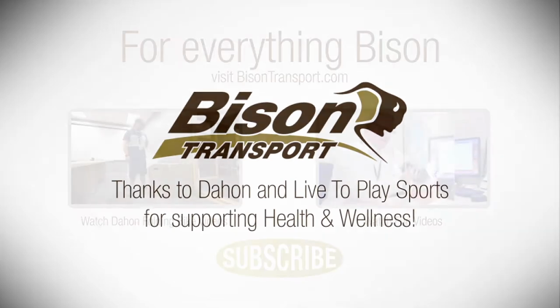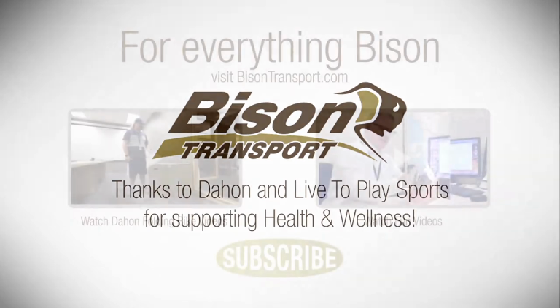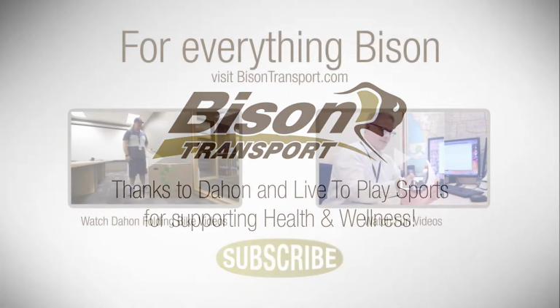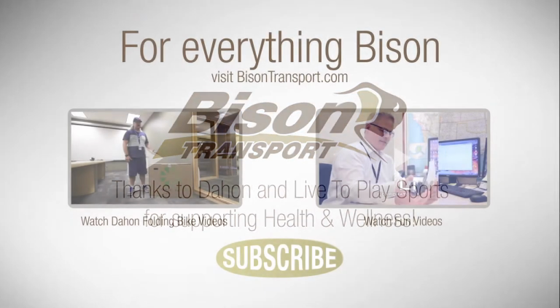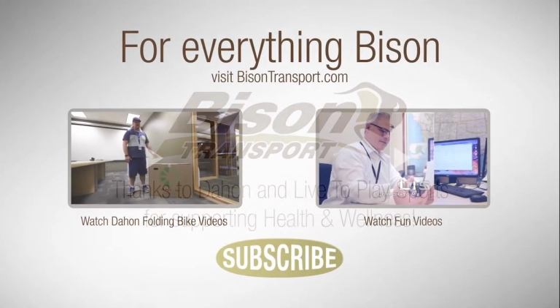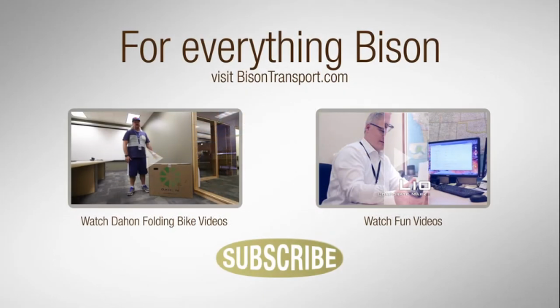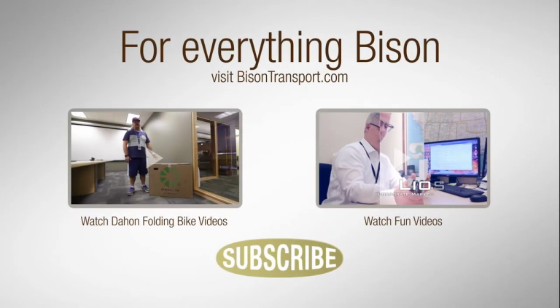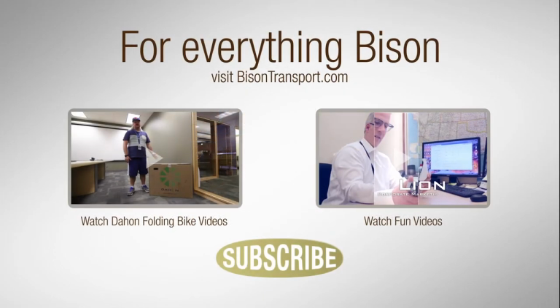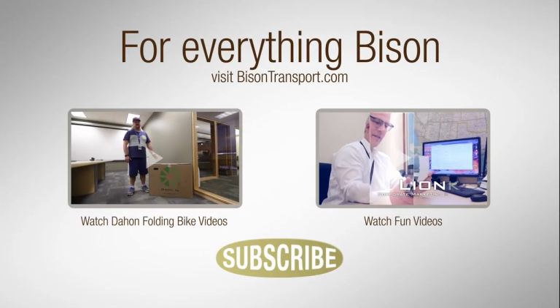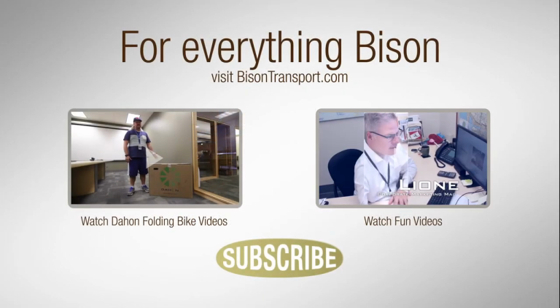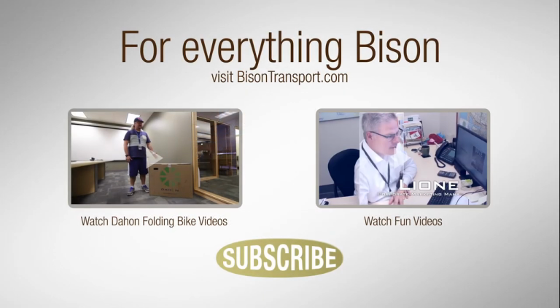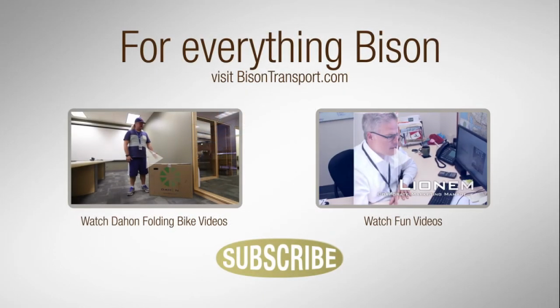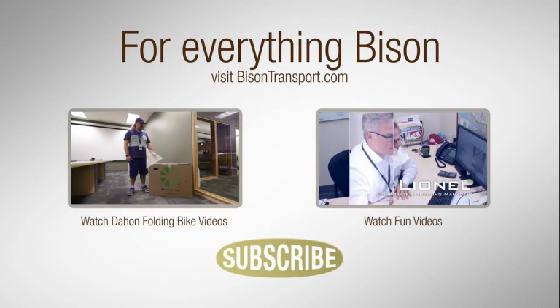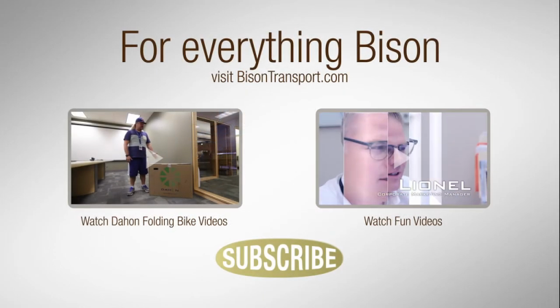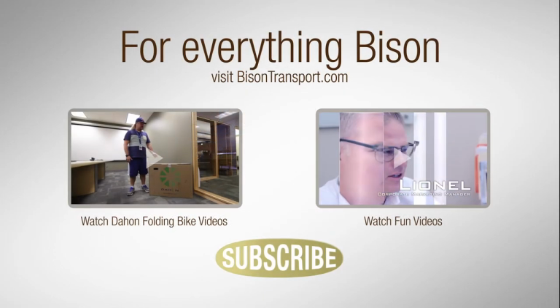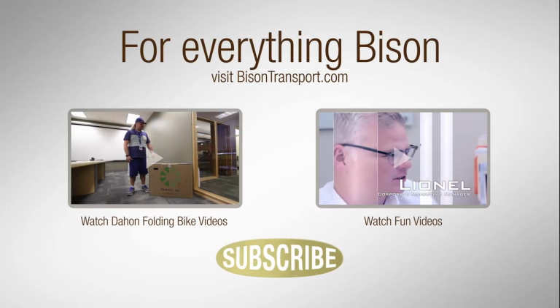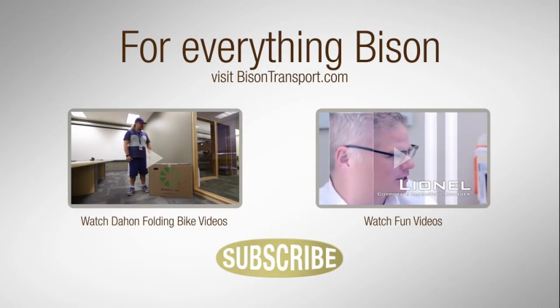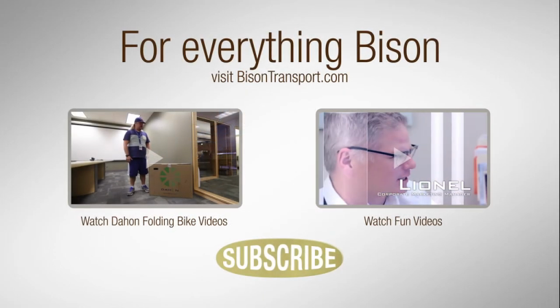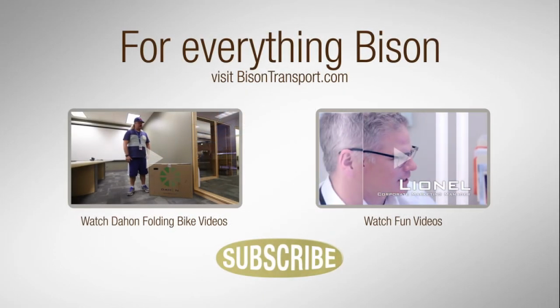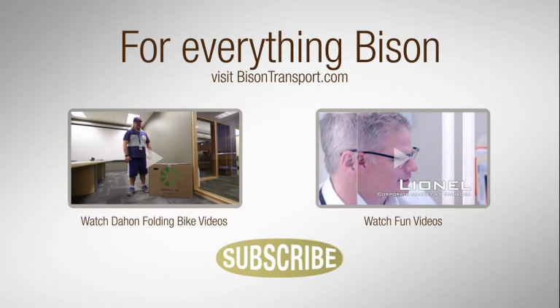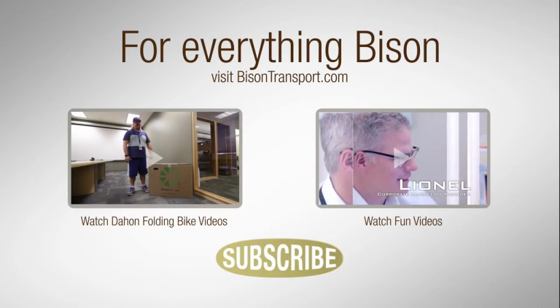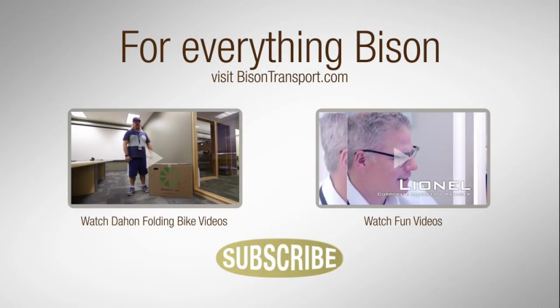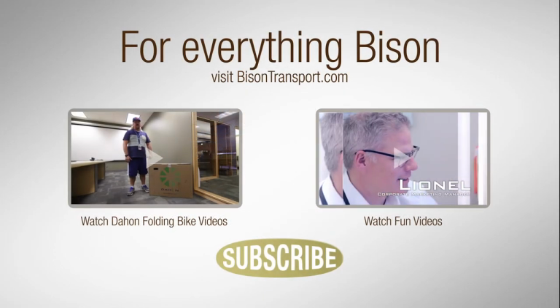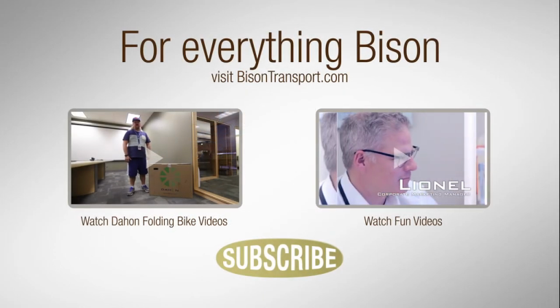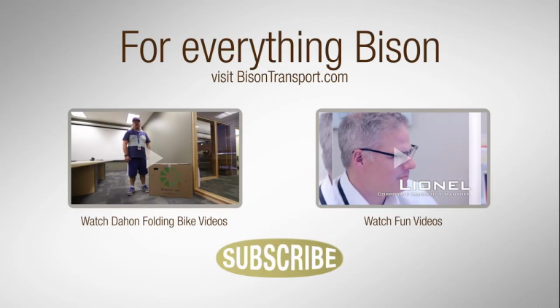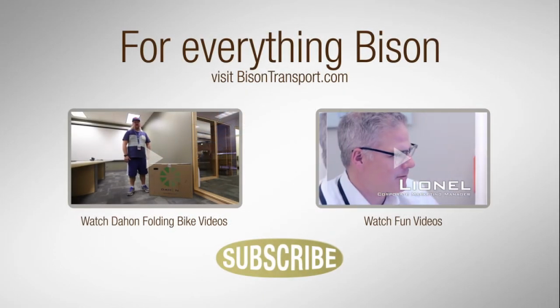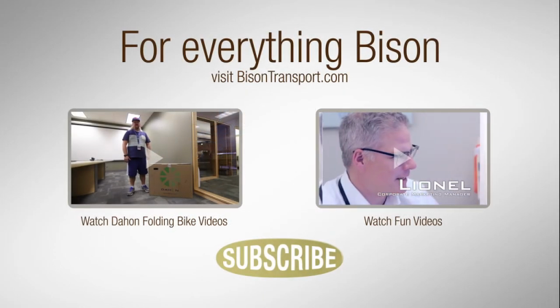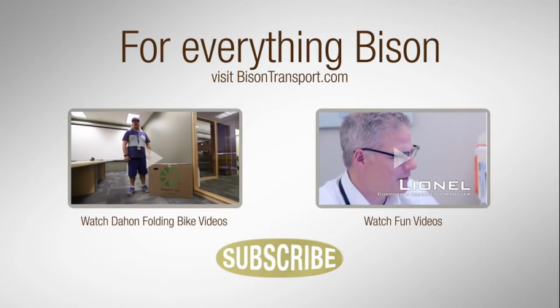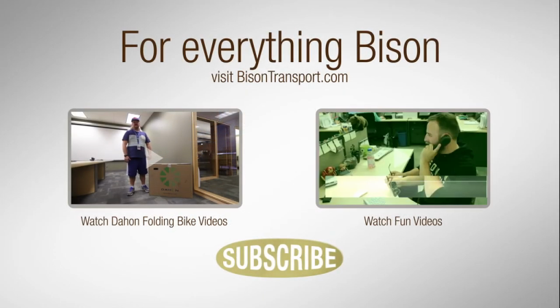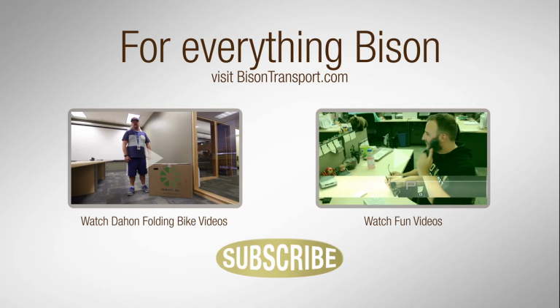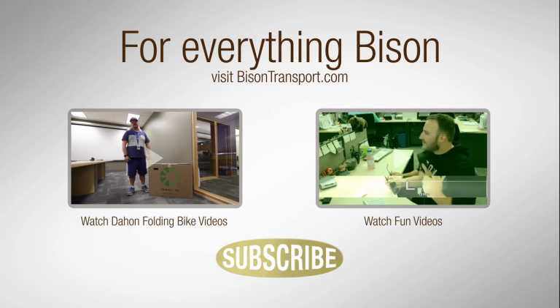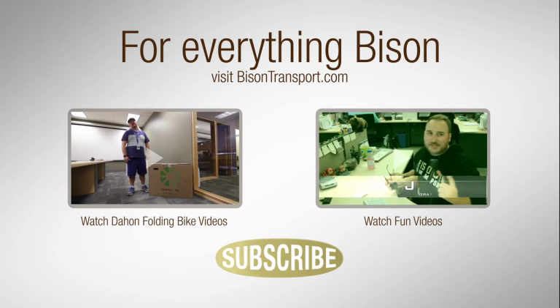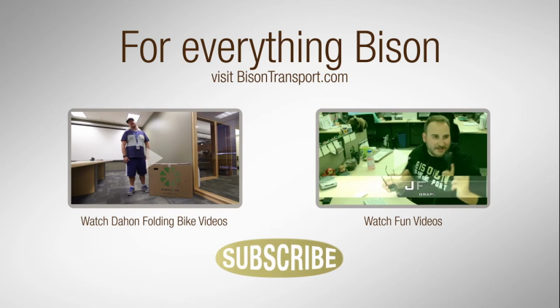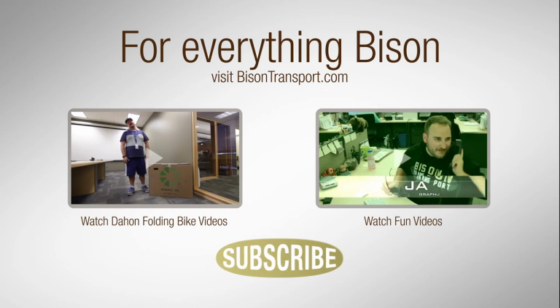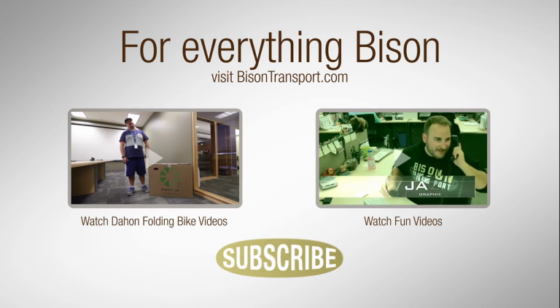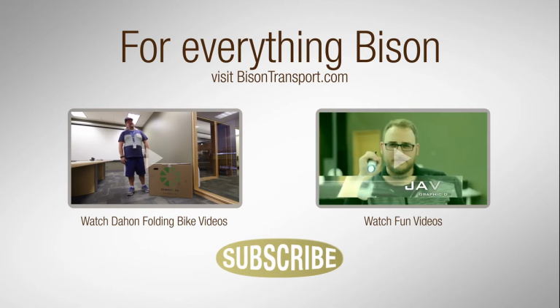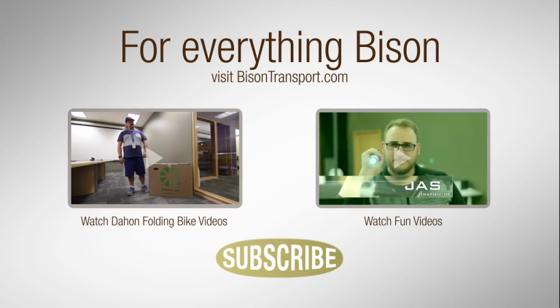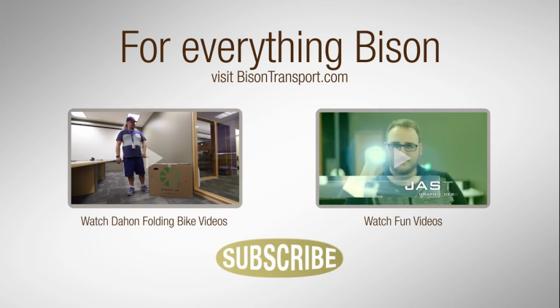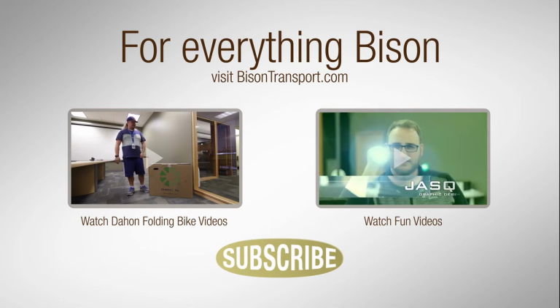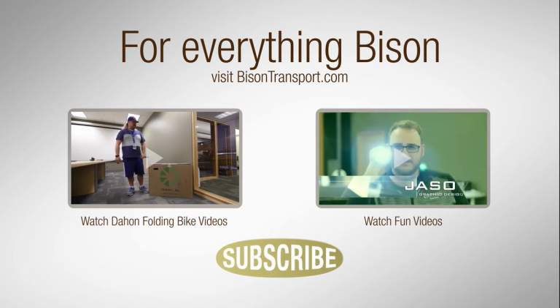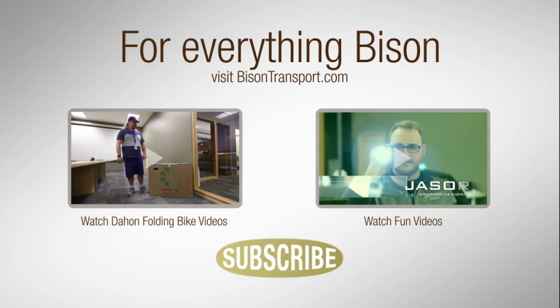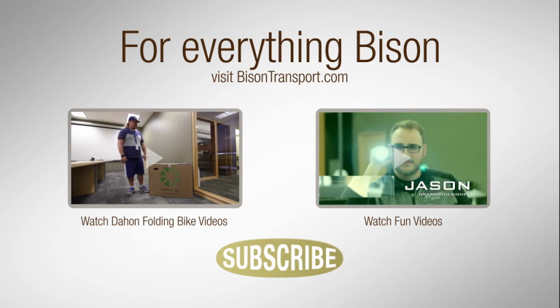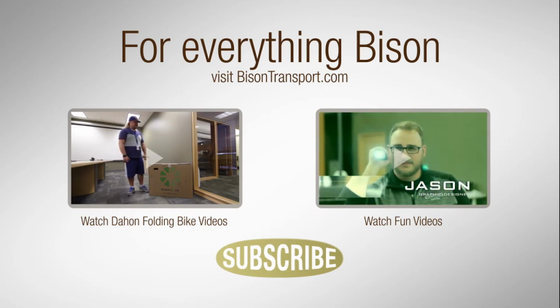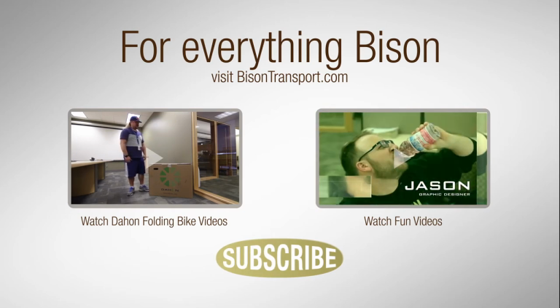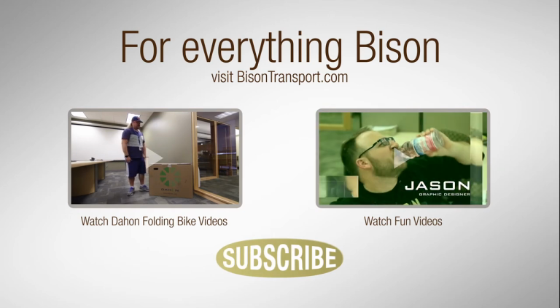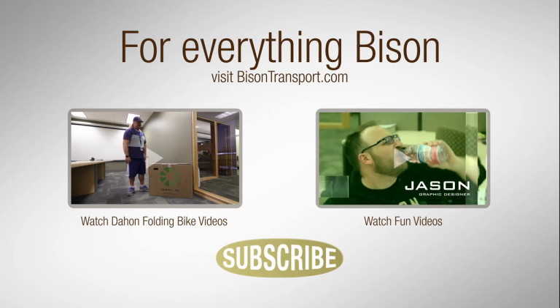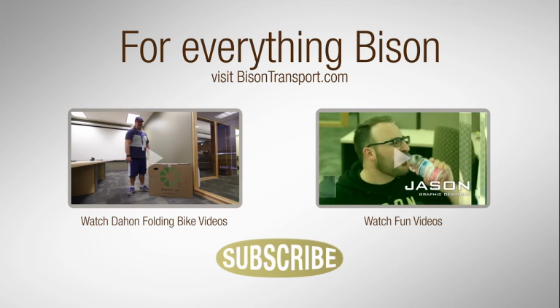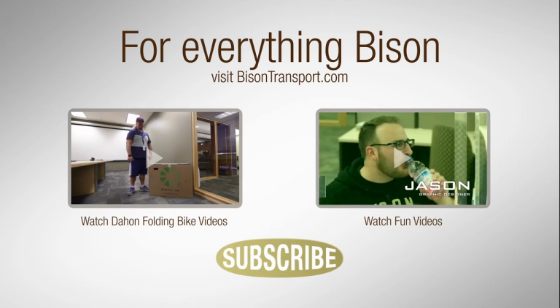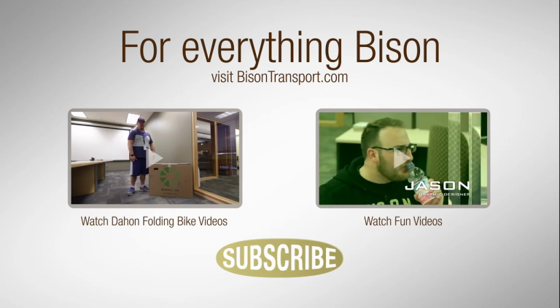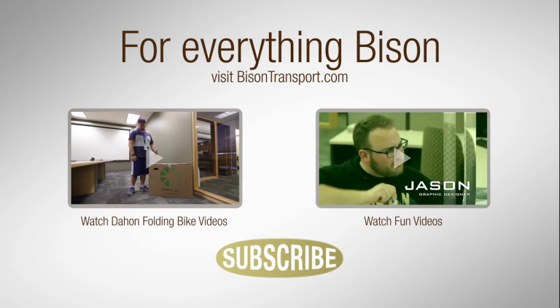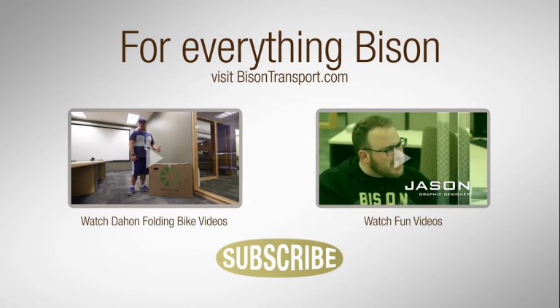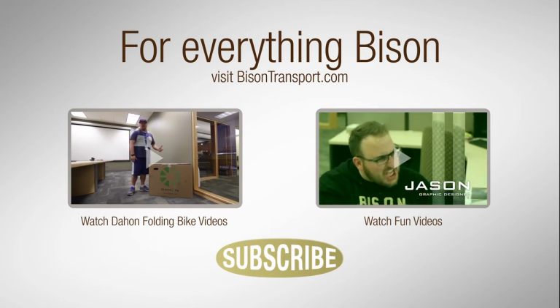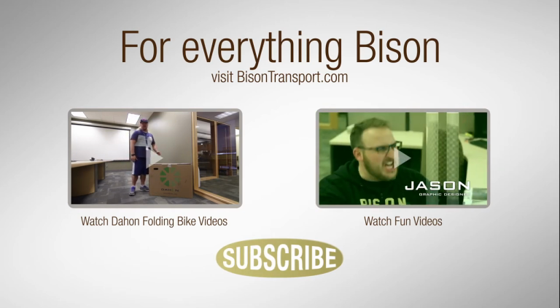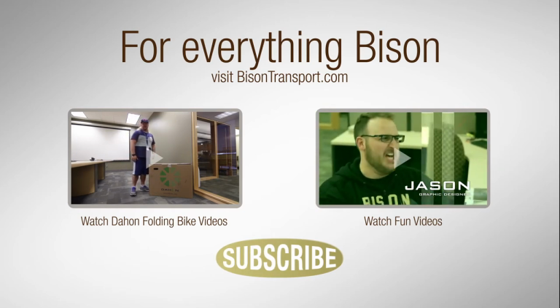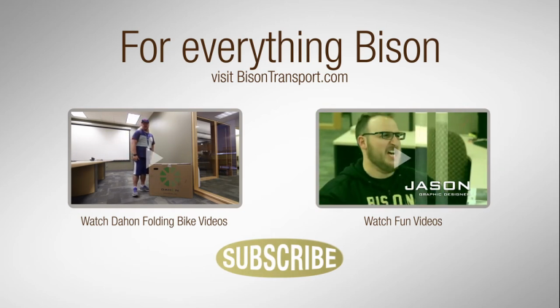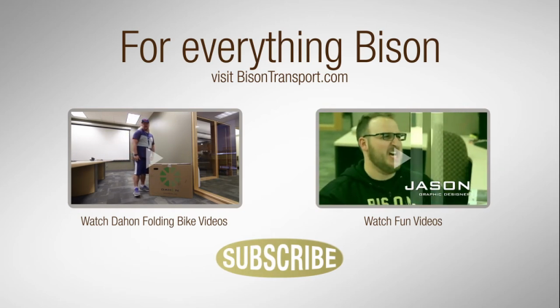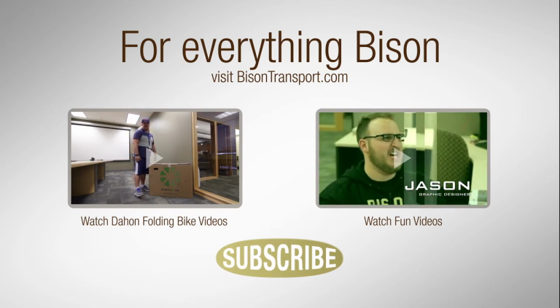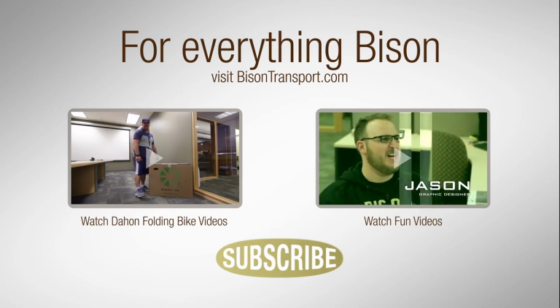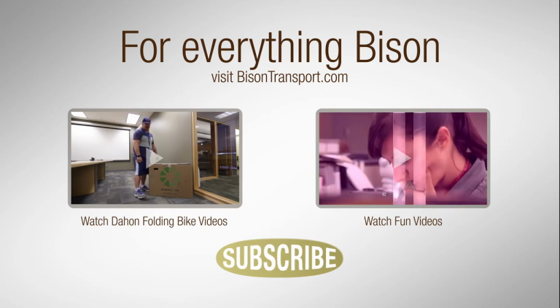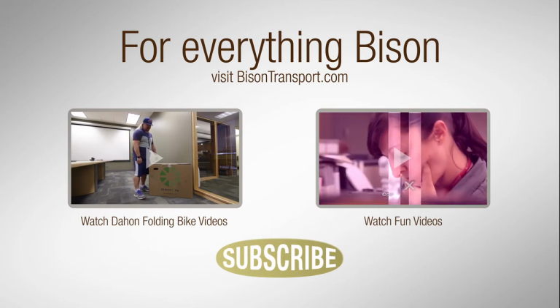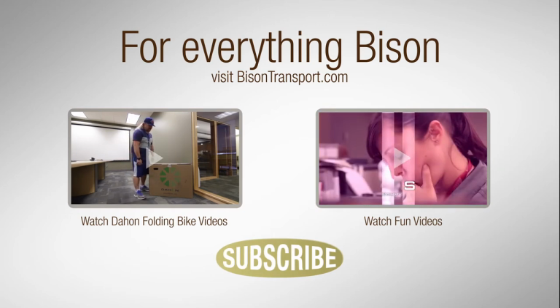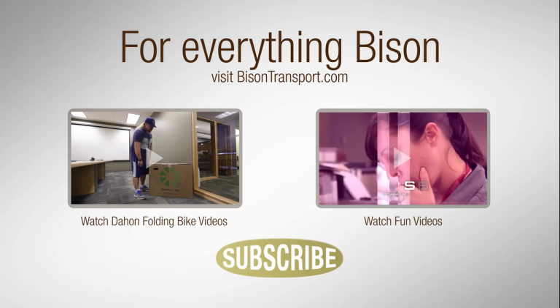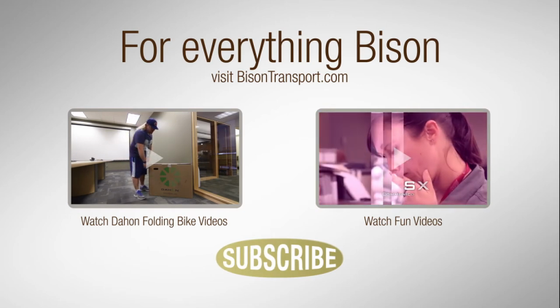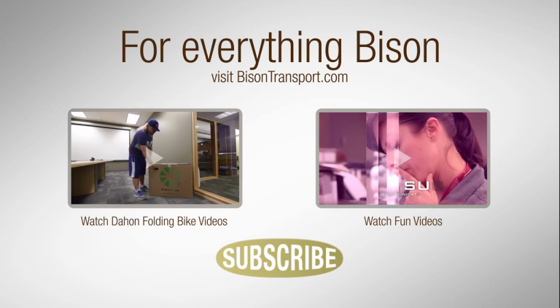Dahan has sent us today another model for me to test out, so let's open the box and see what's inside.